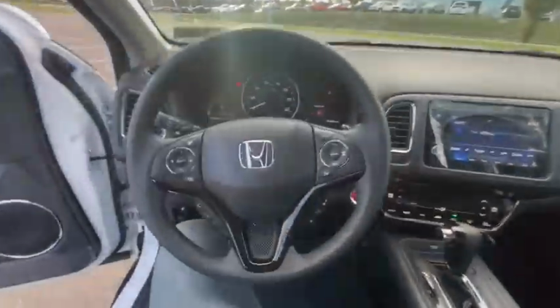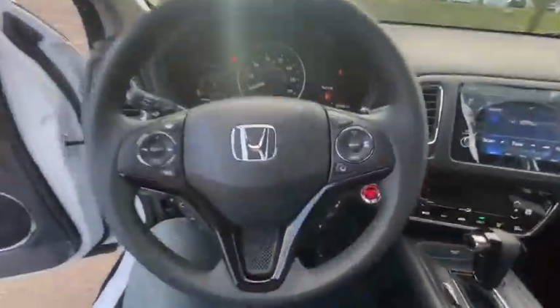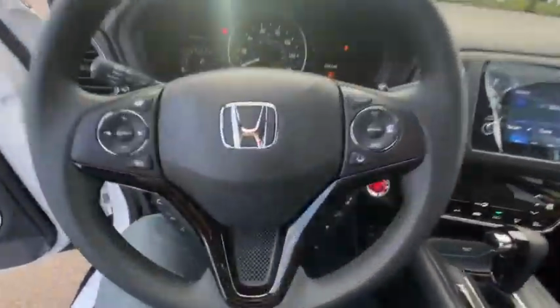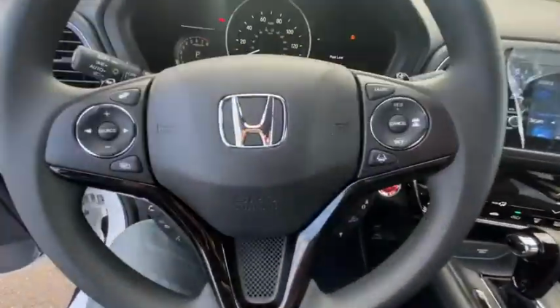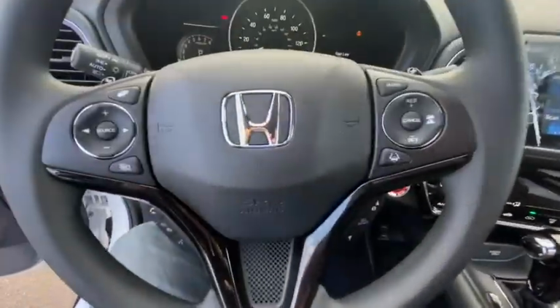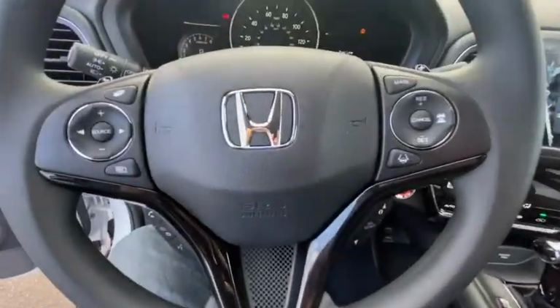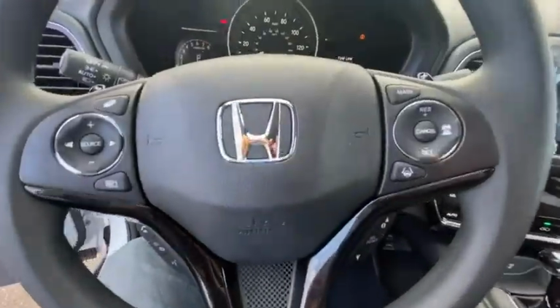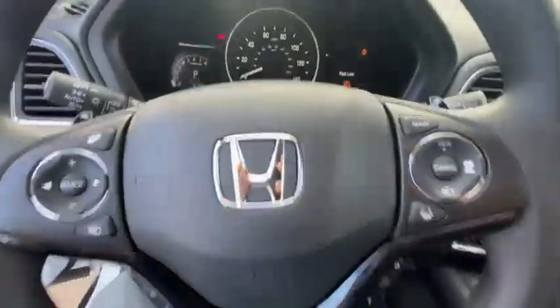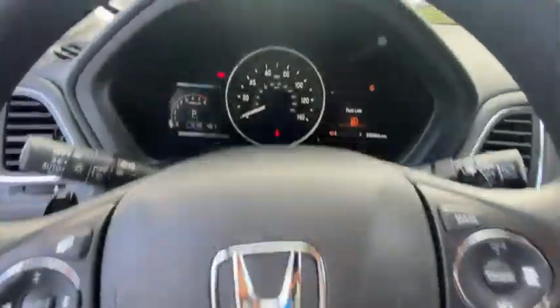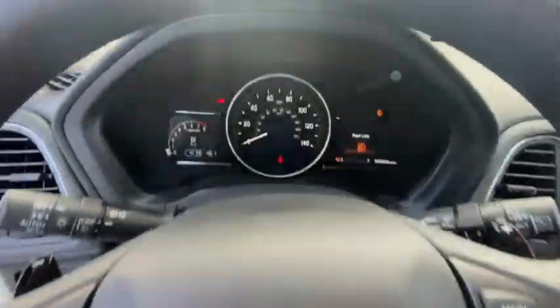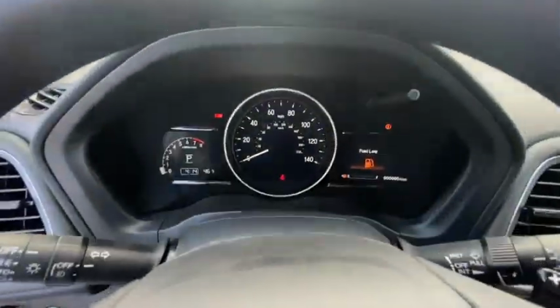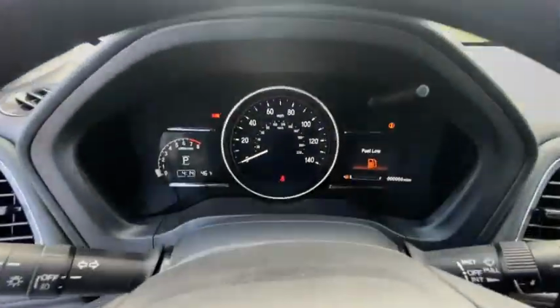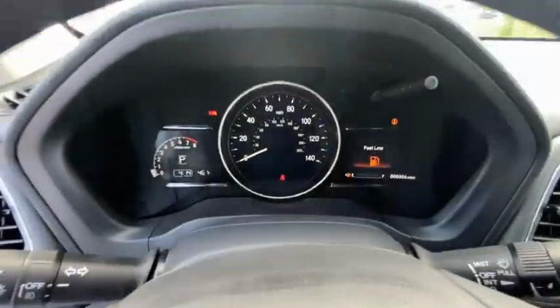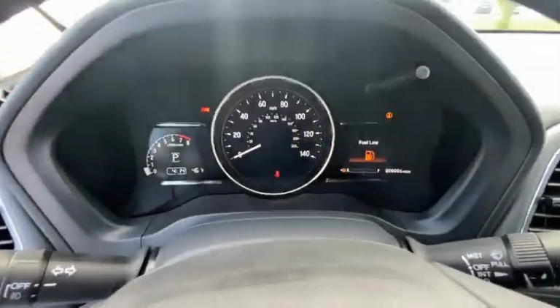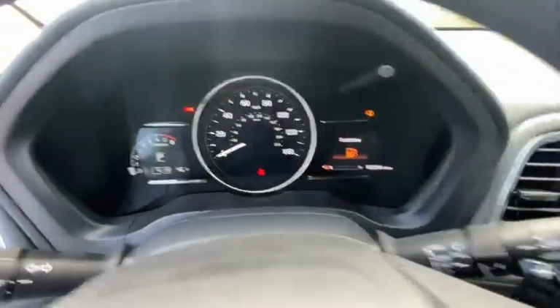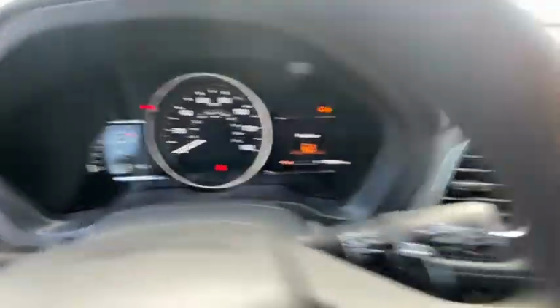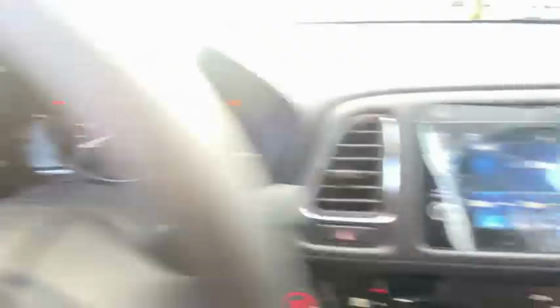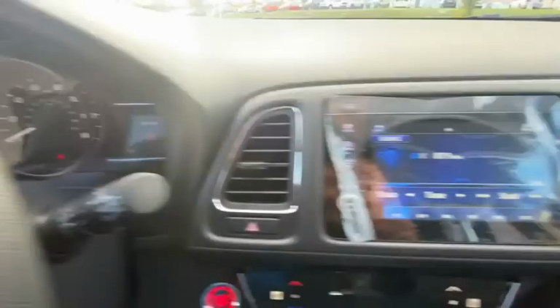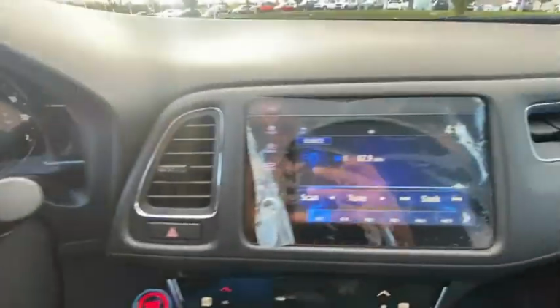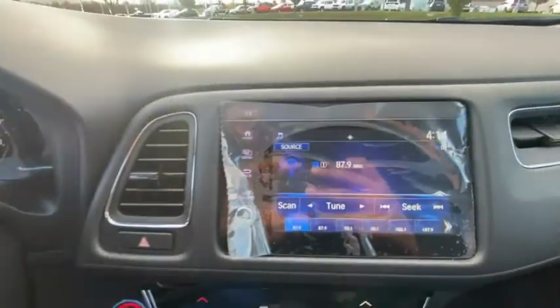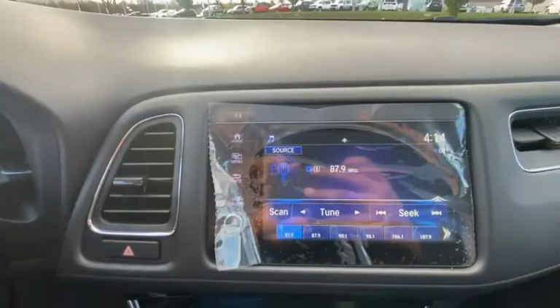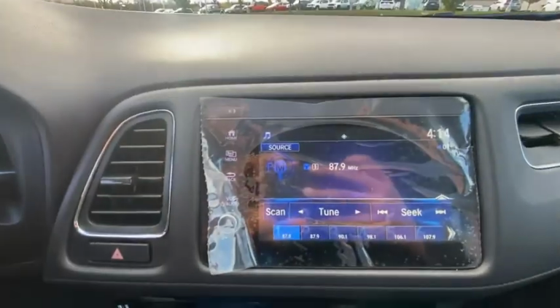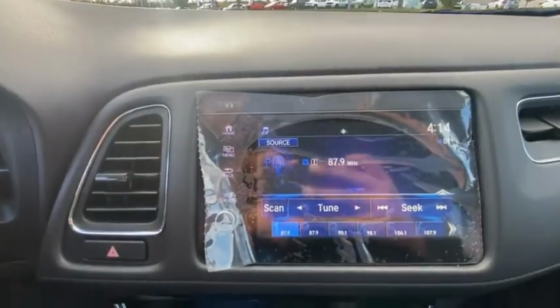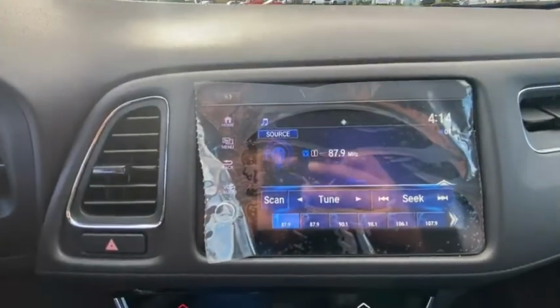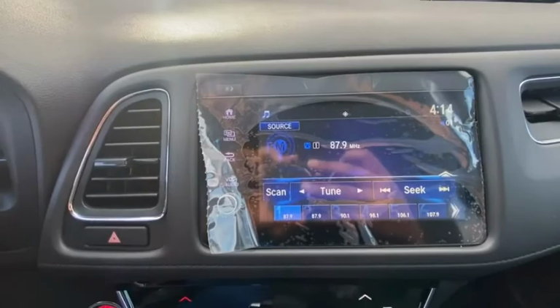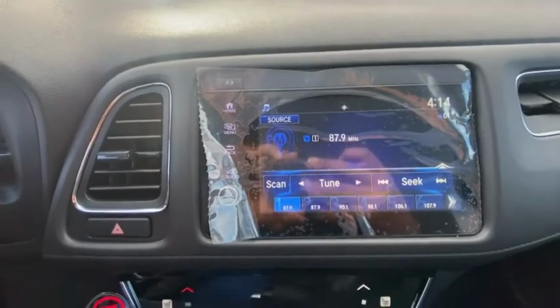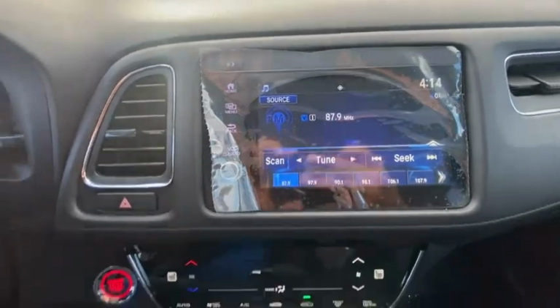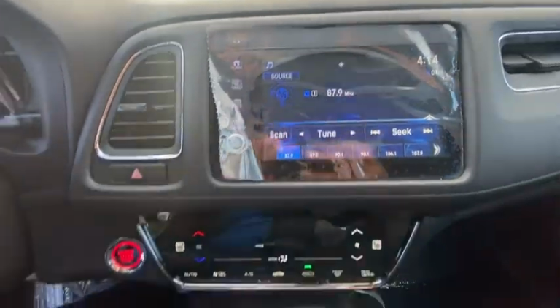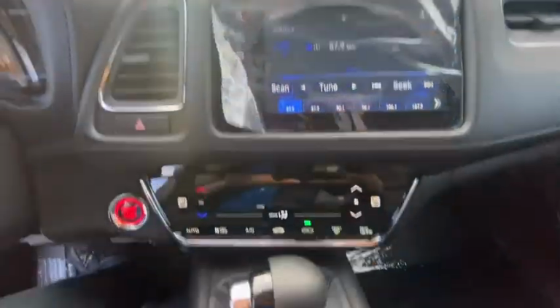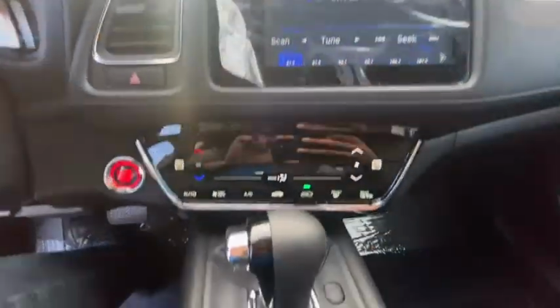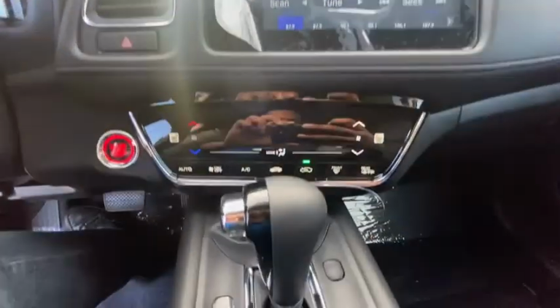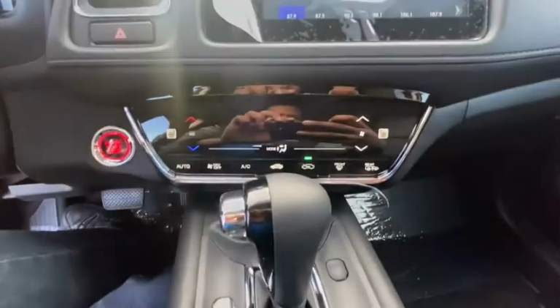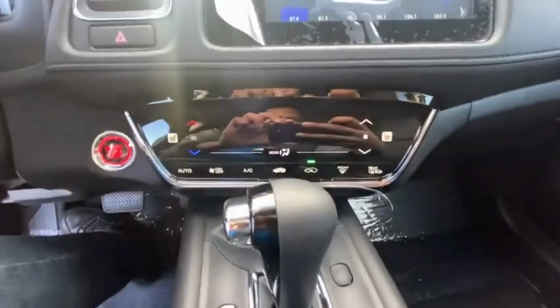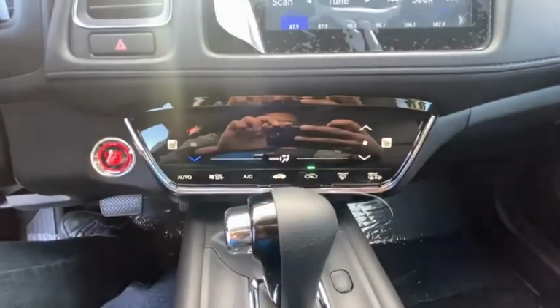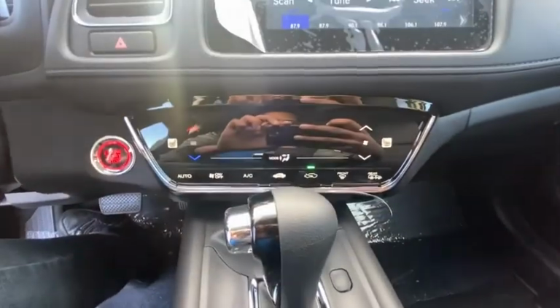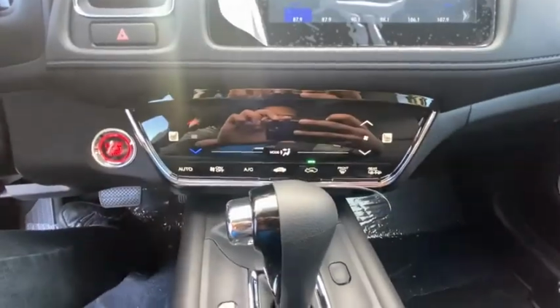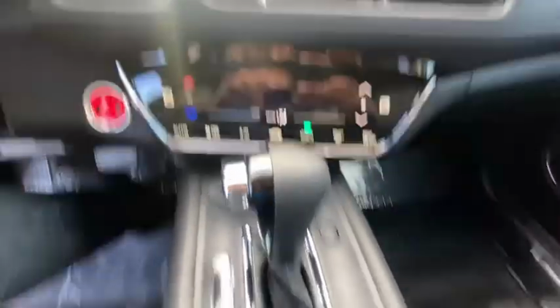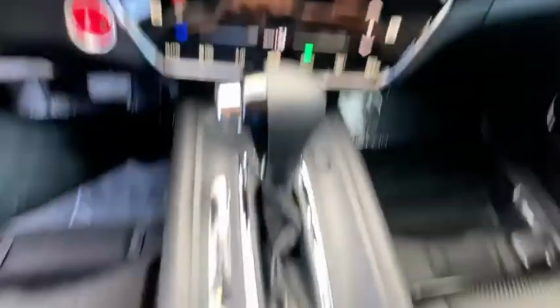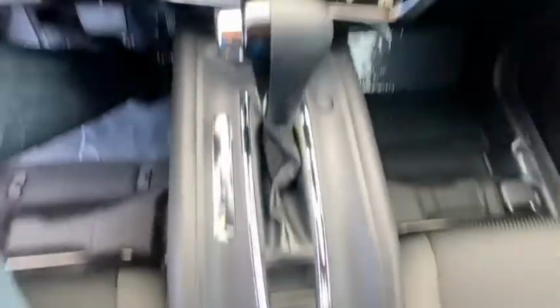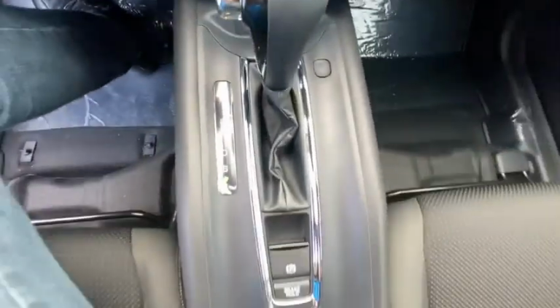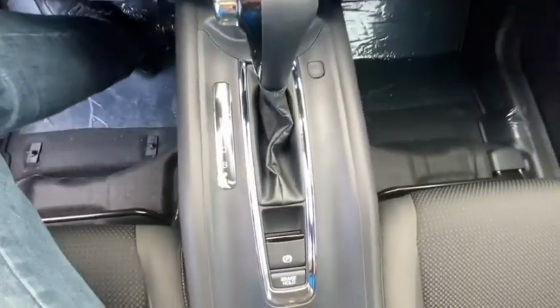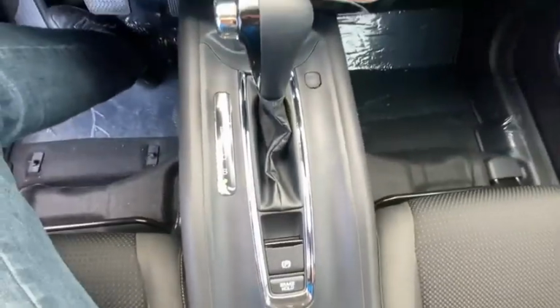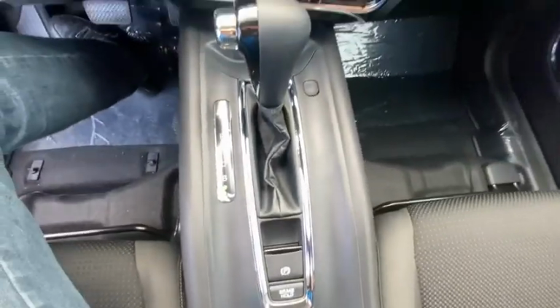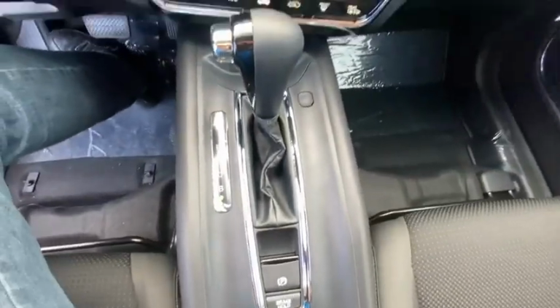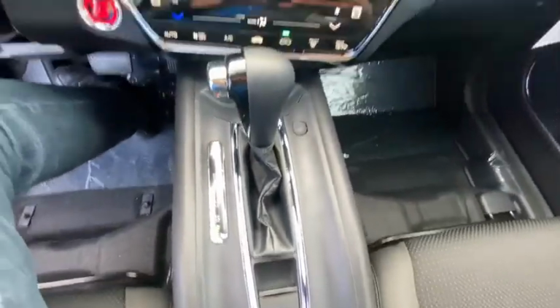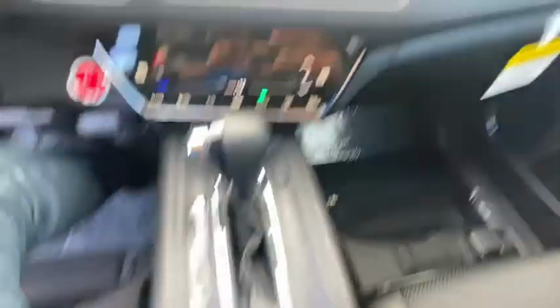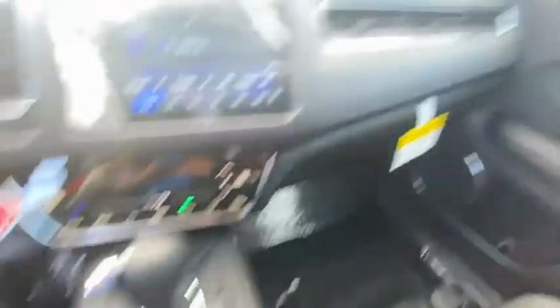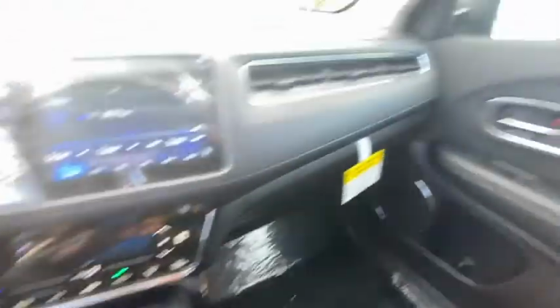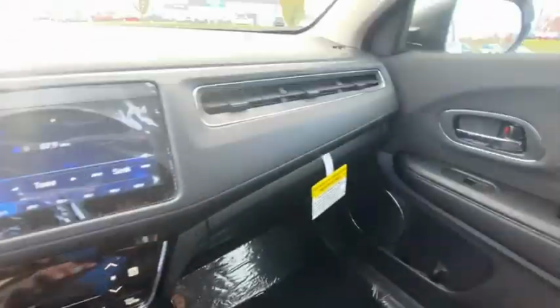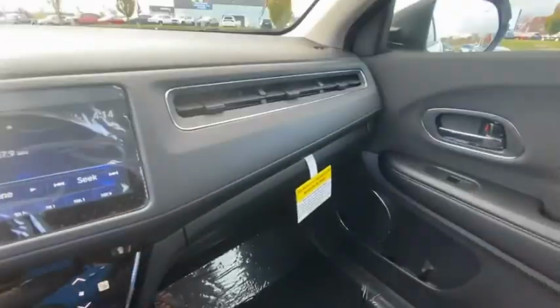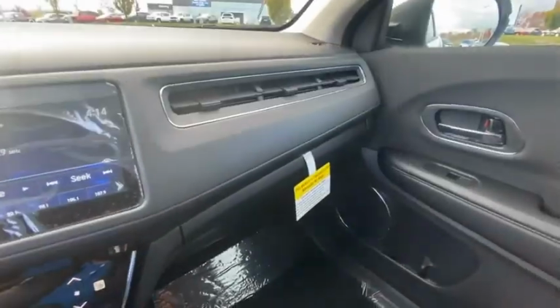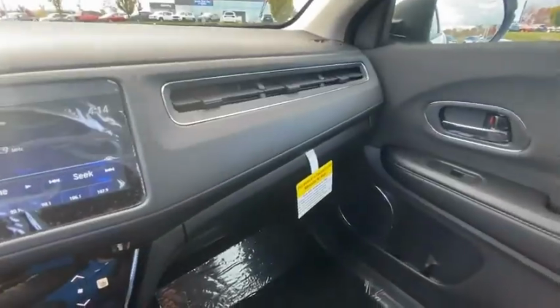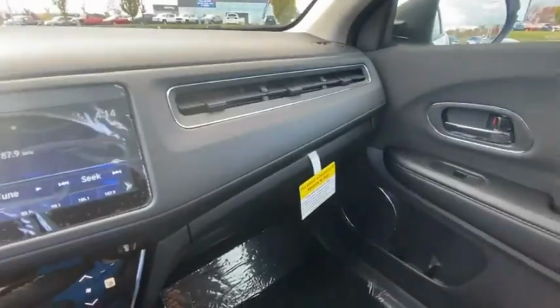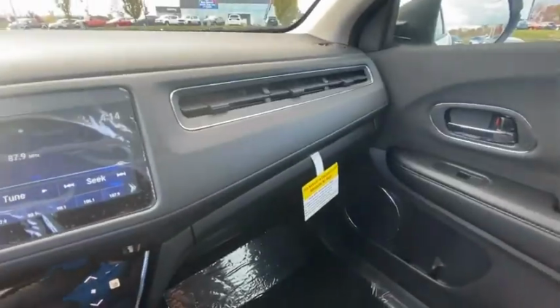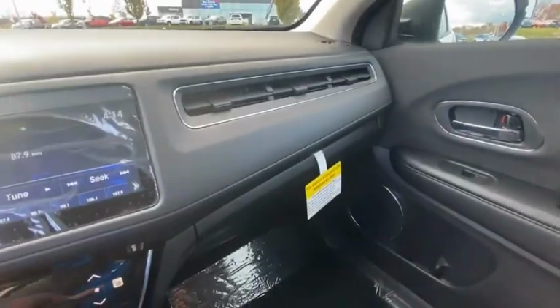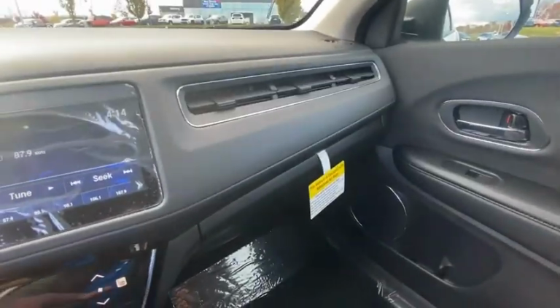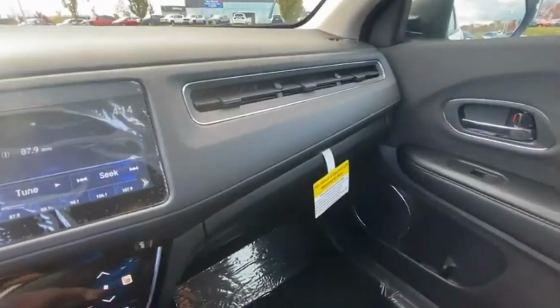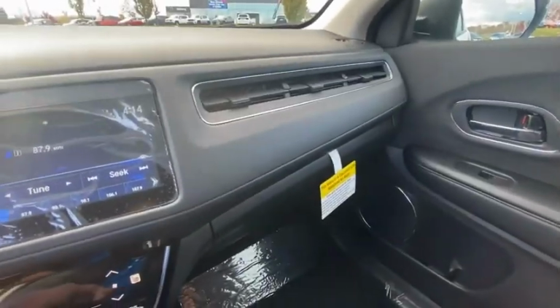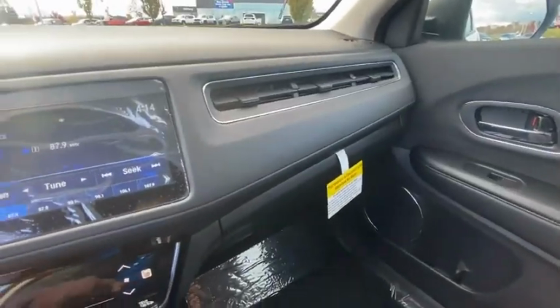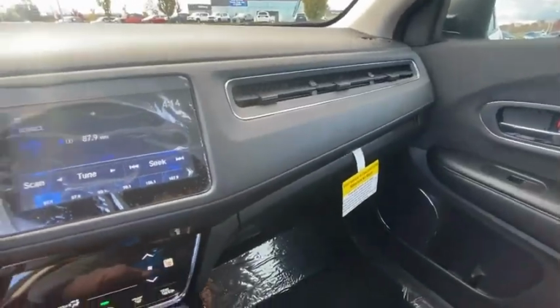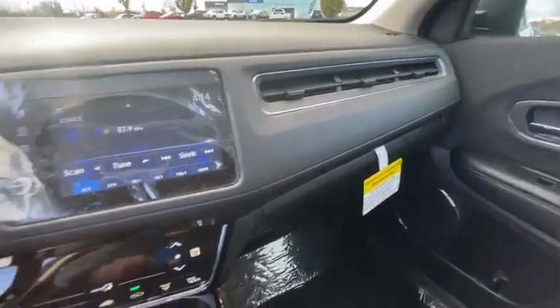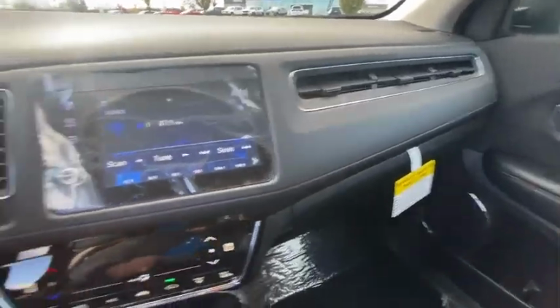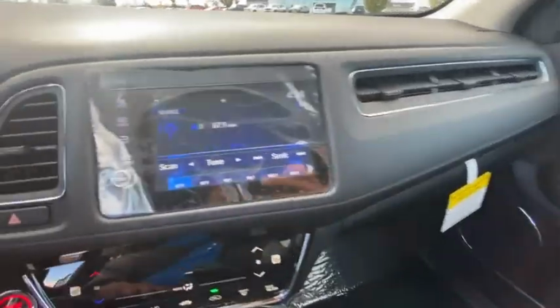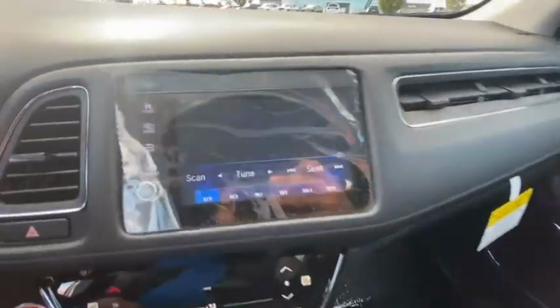Fog lights, heated front seats, security system, rear window defroster, power windows, power moonroof, and panic alarm.